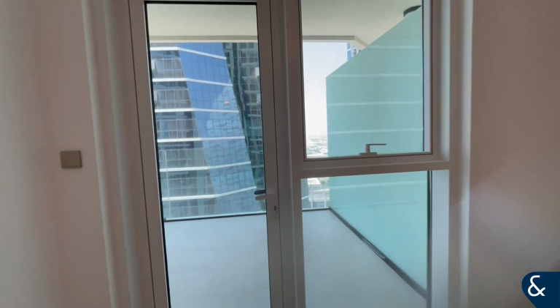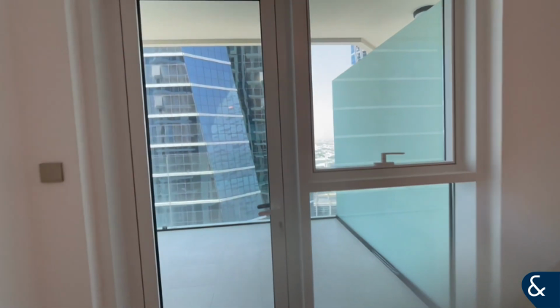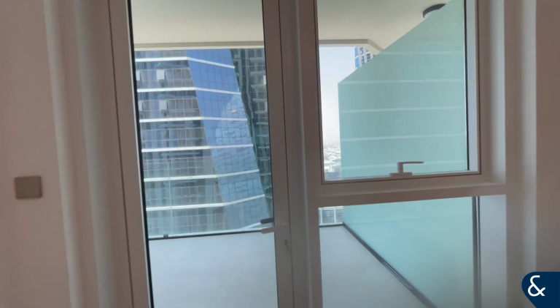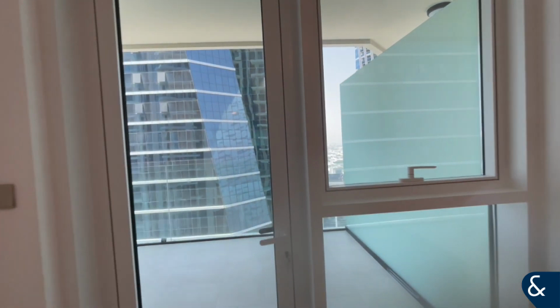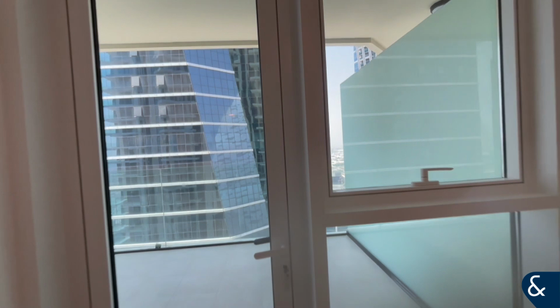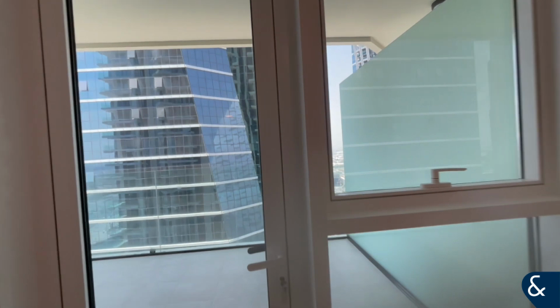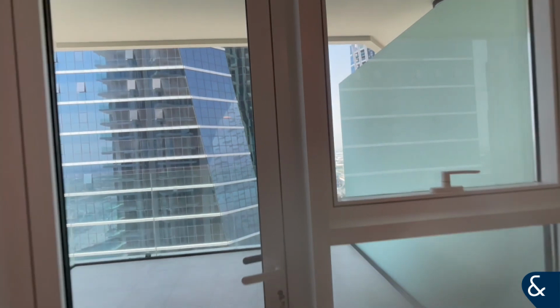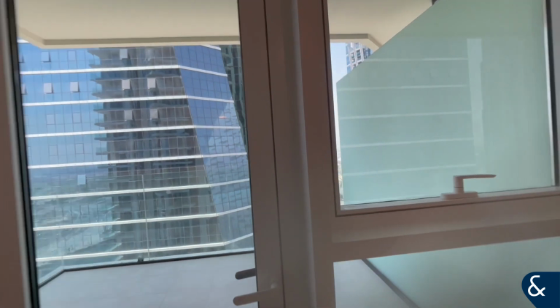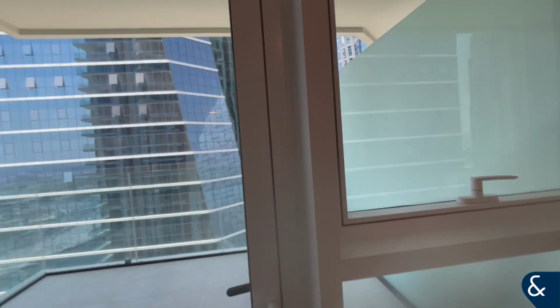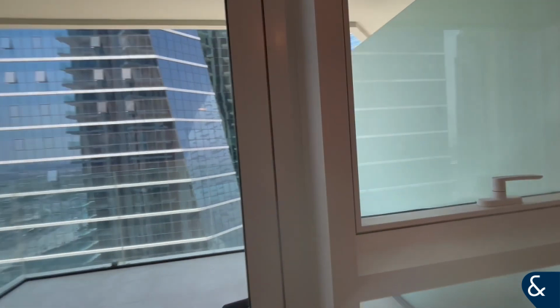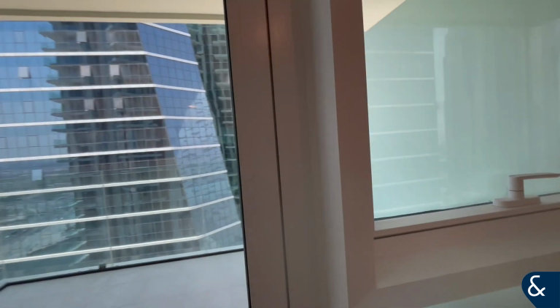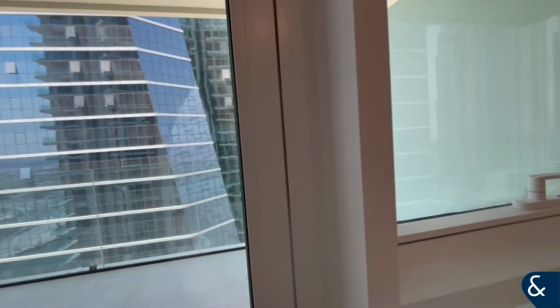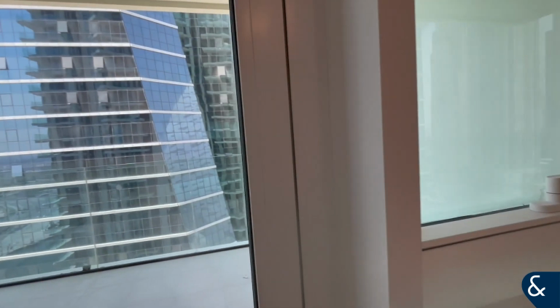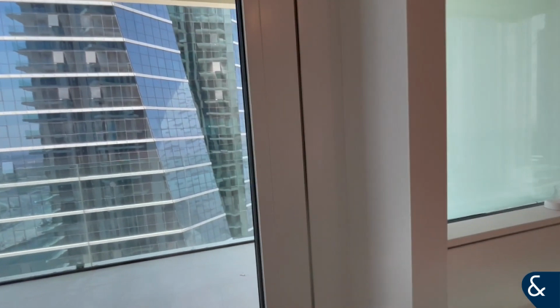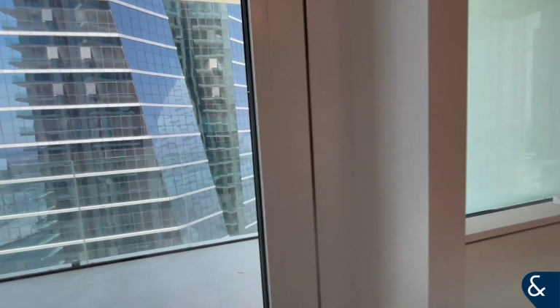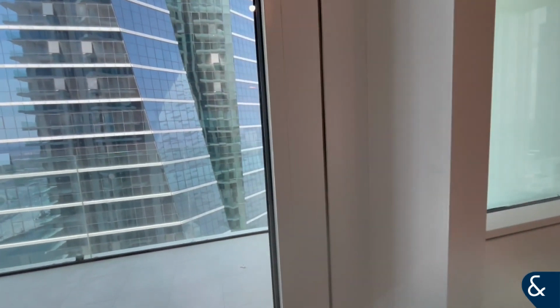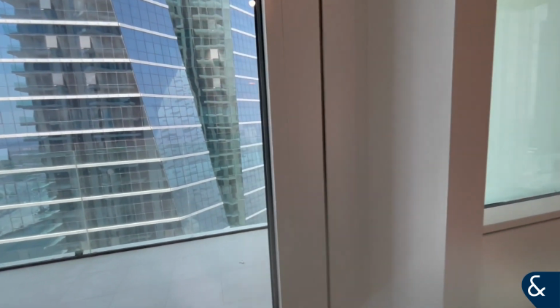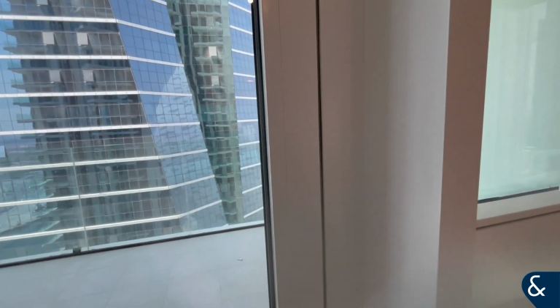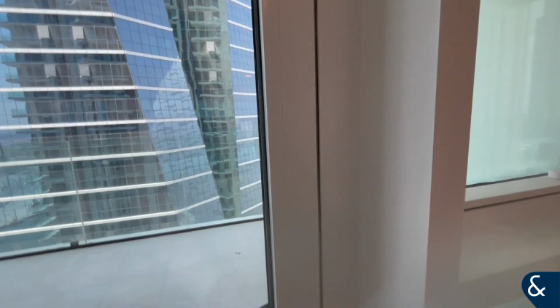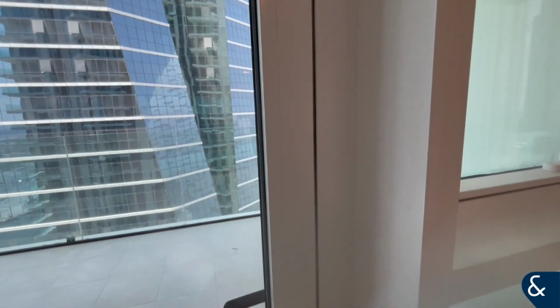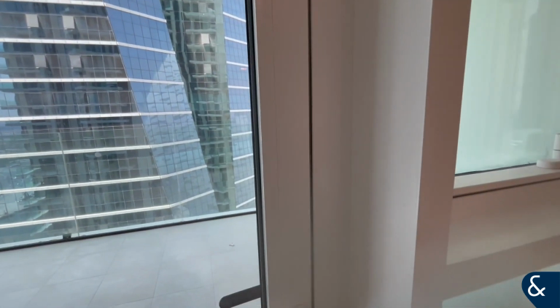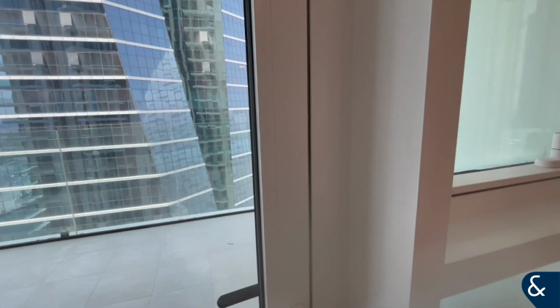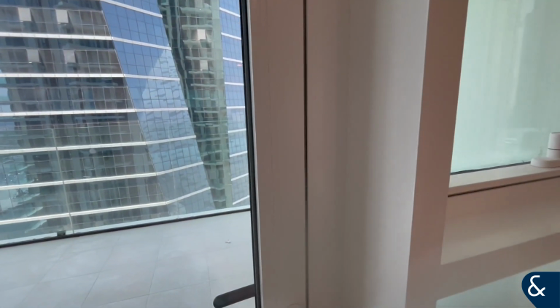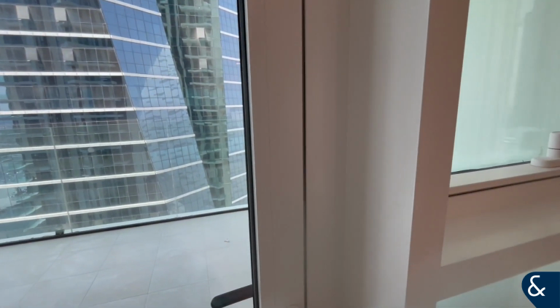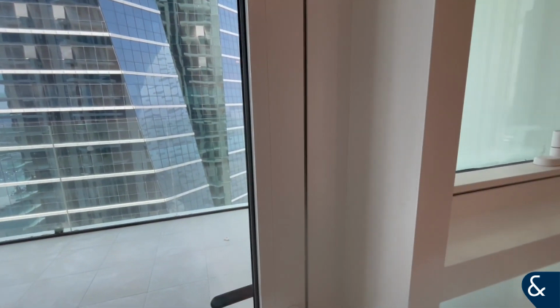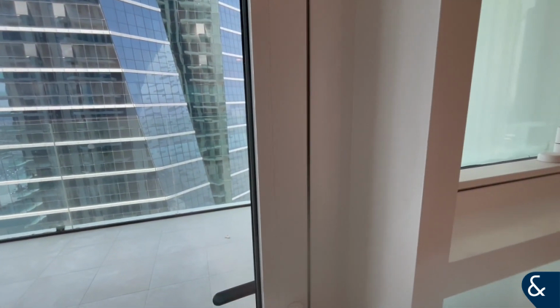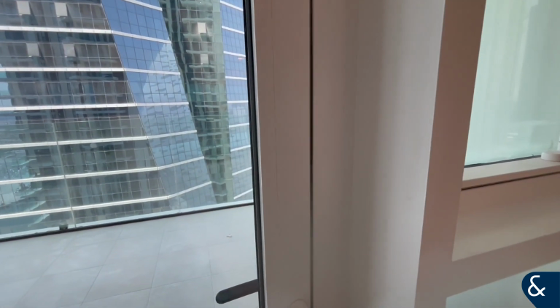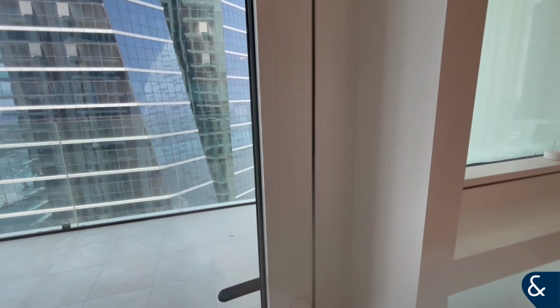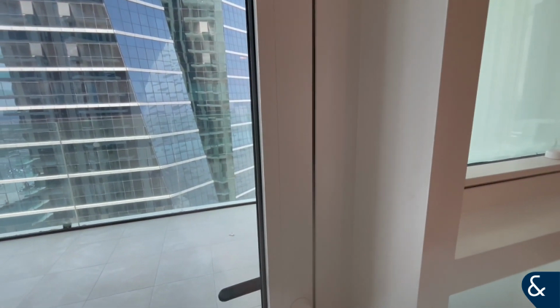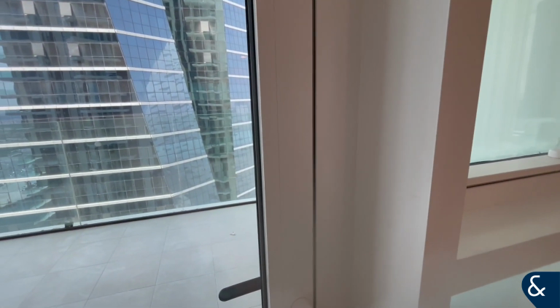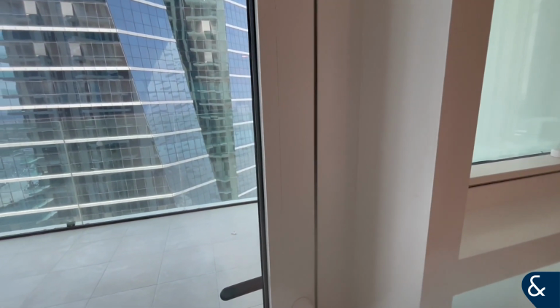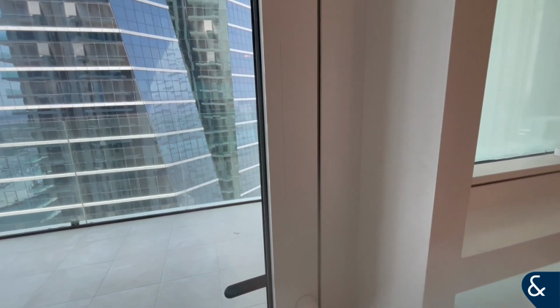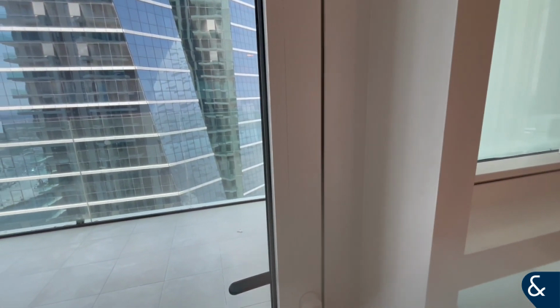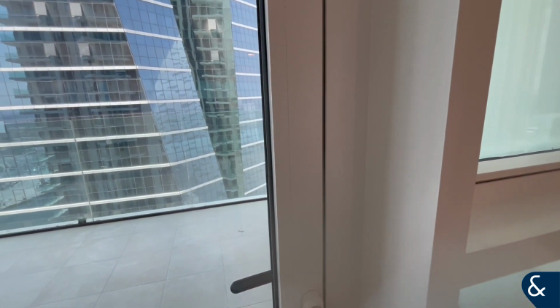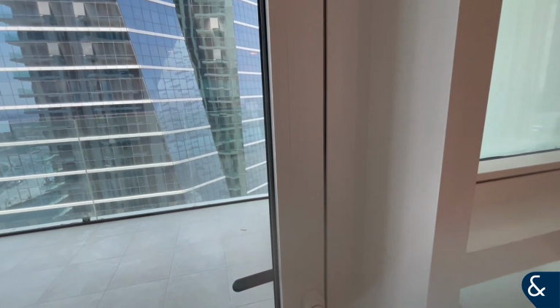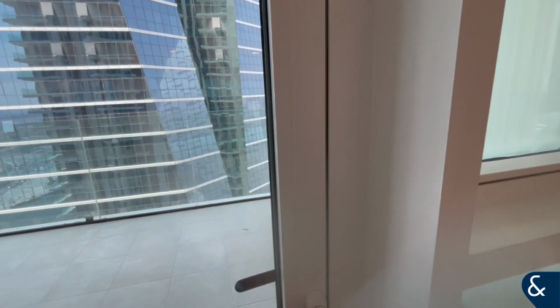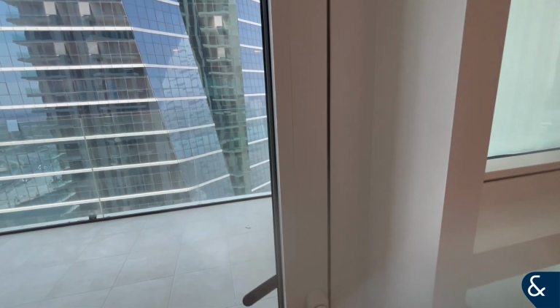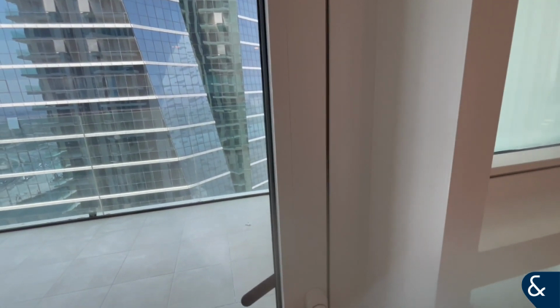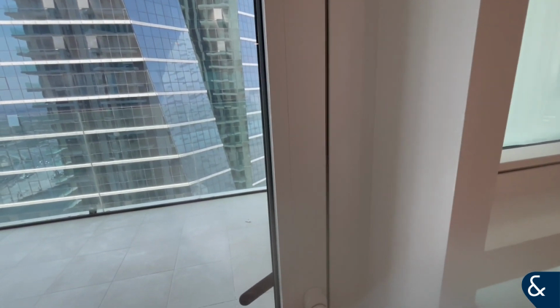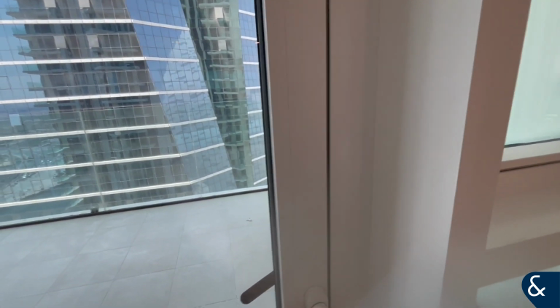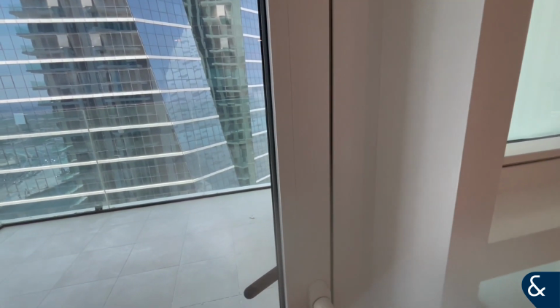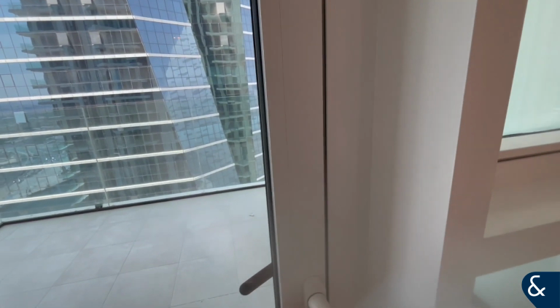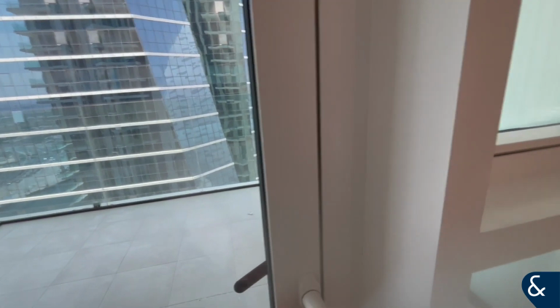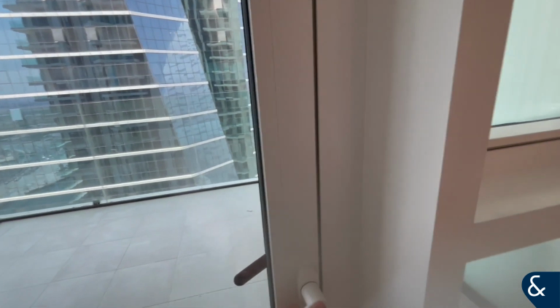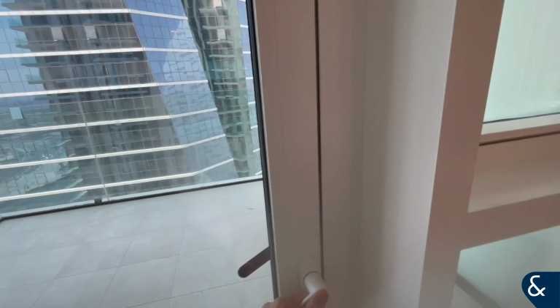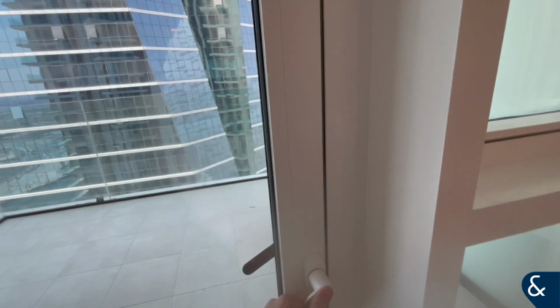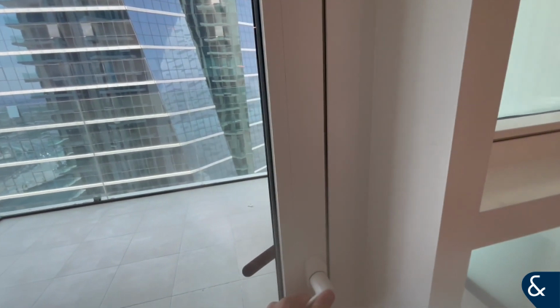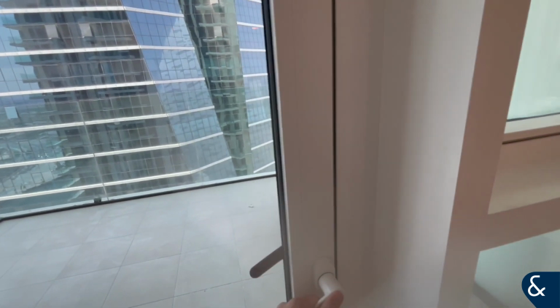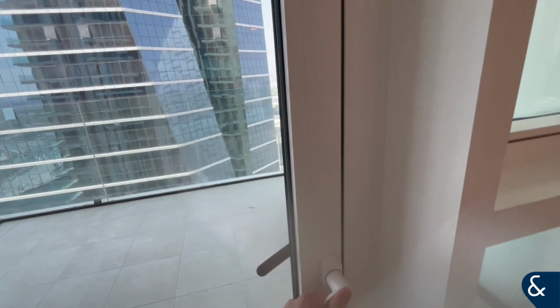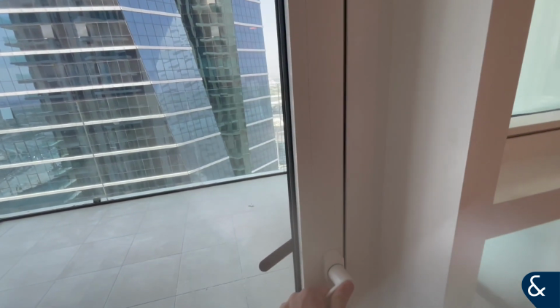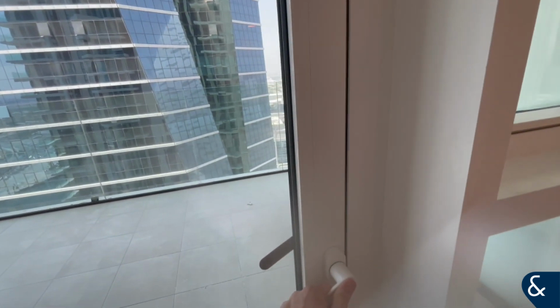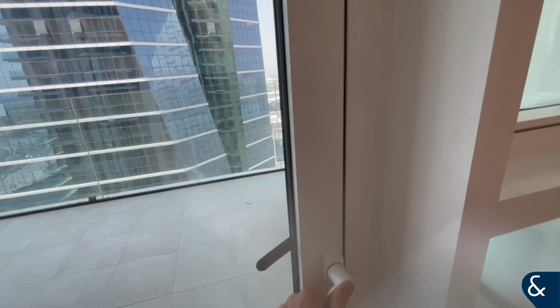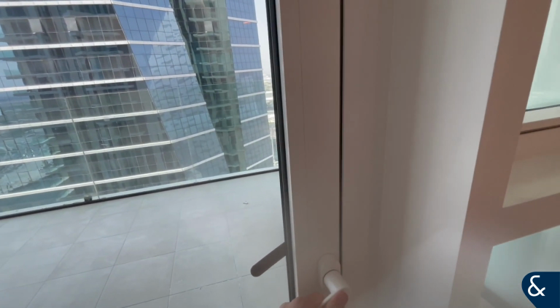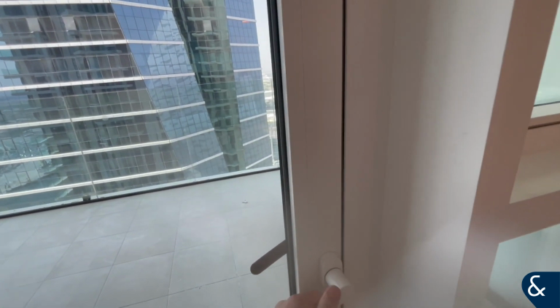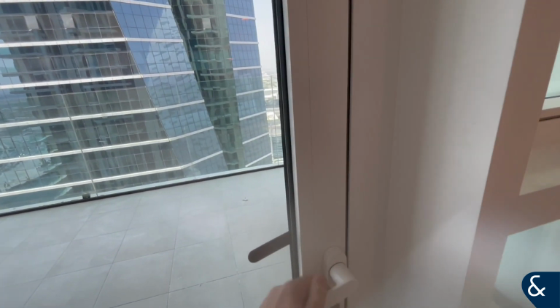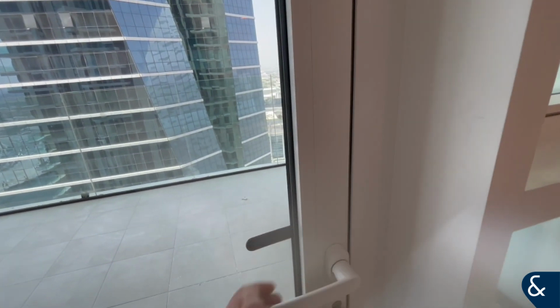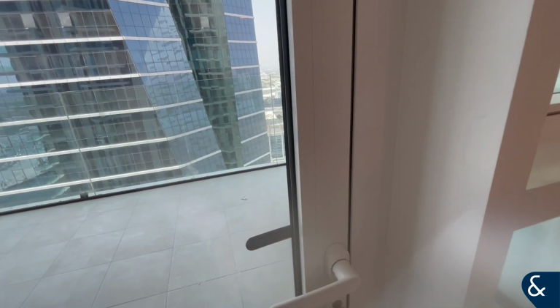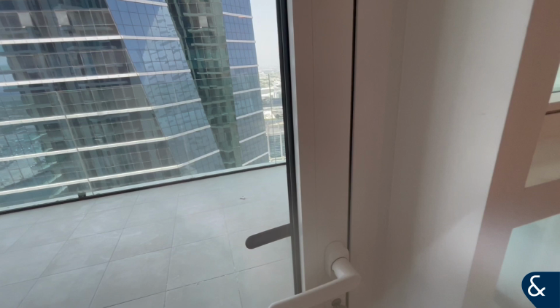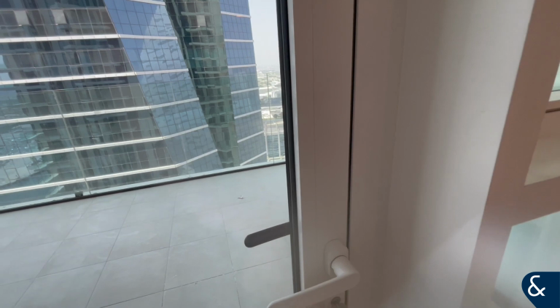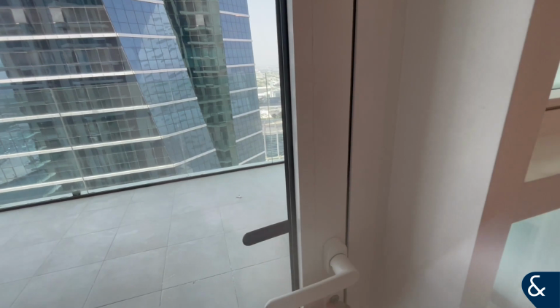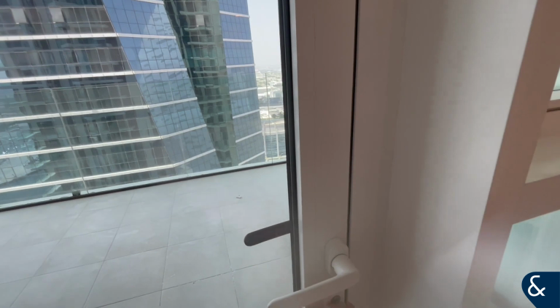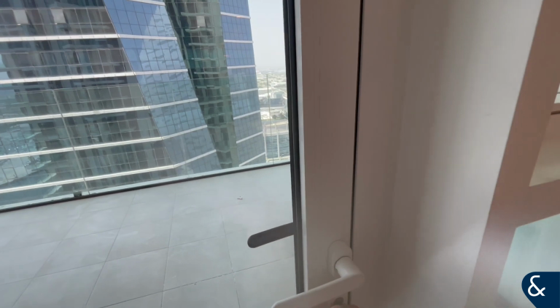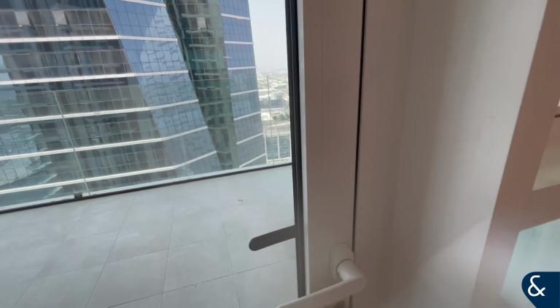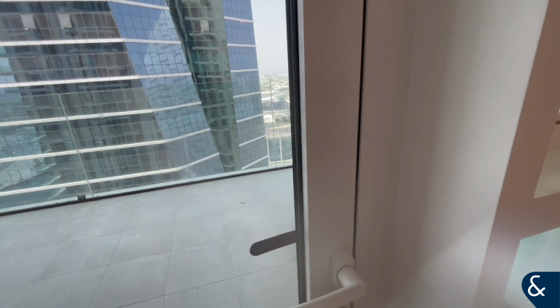As we come up here, we've got the balcony. This is a large balcony and you've got great views onto the canal.